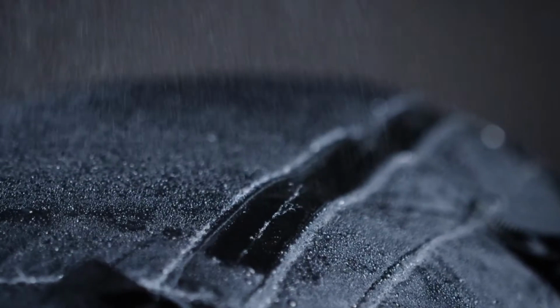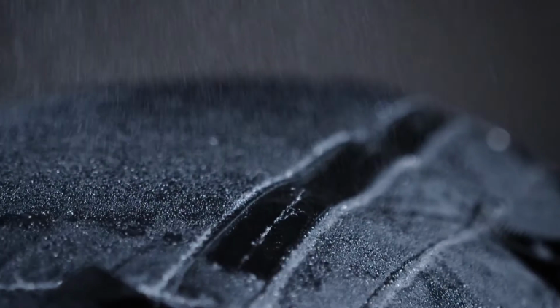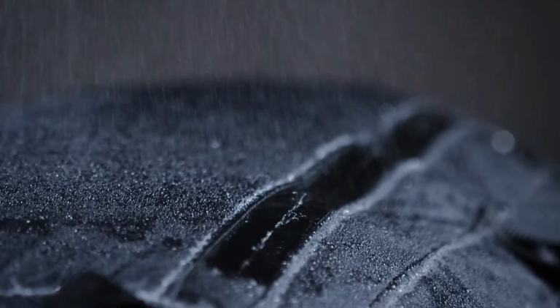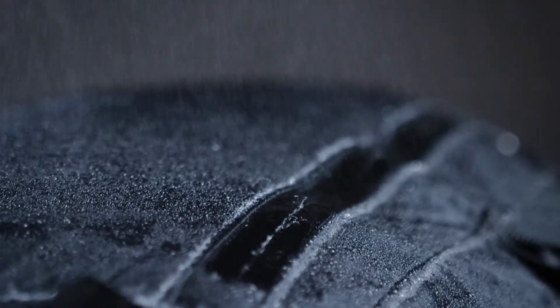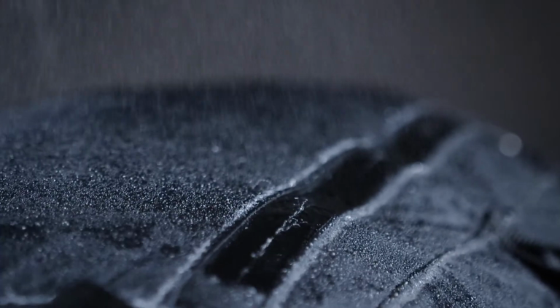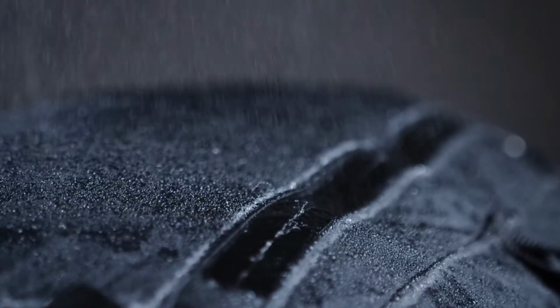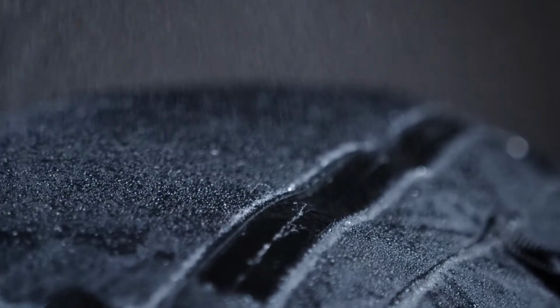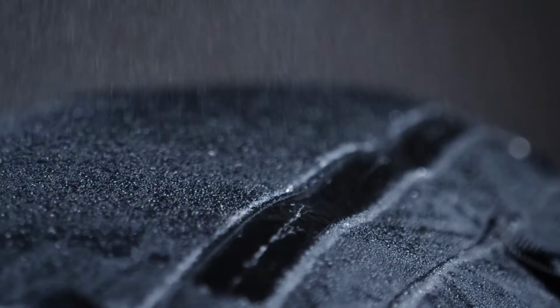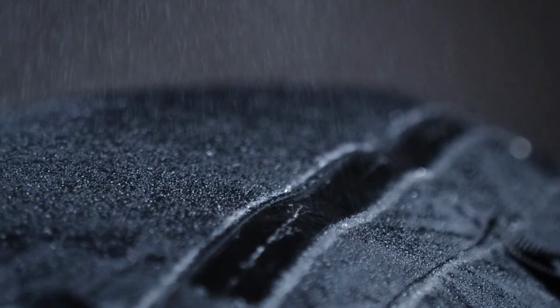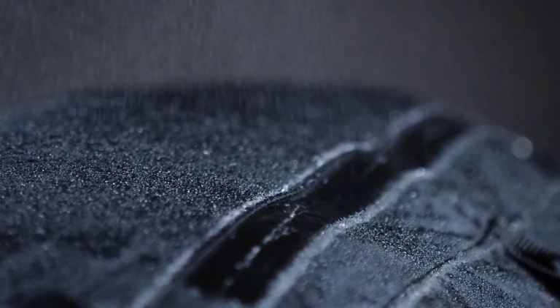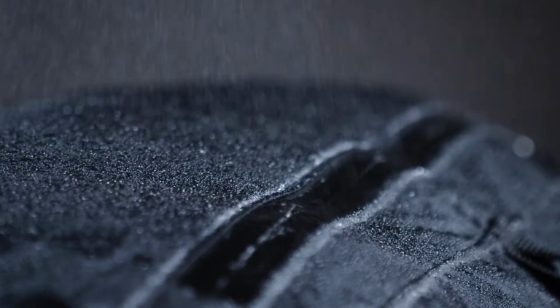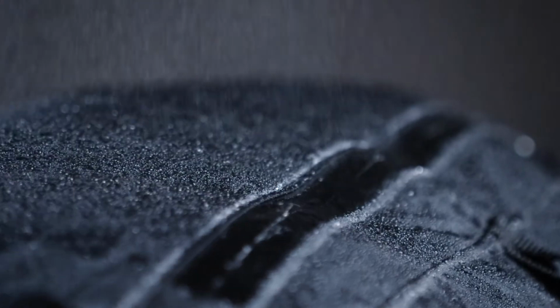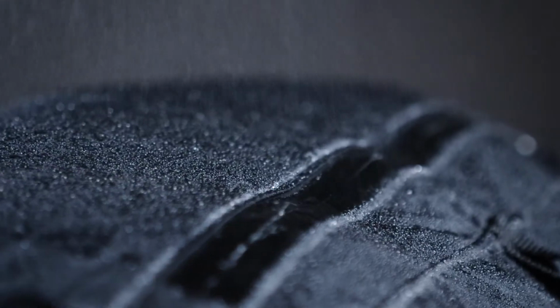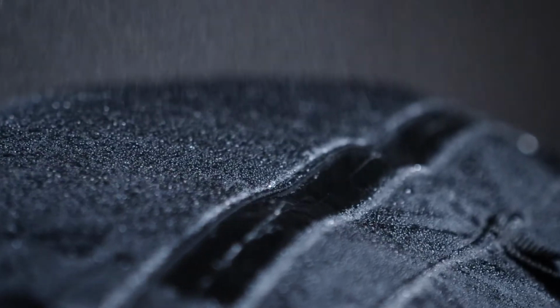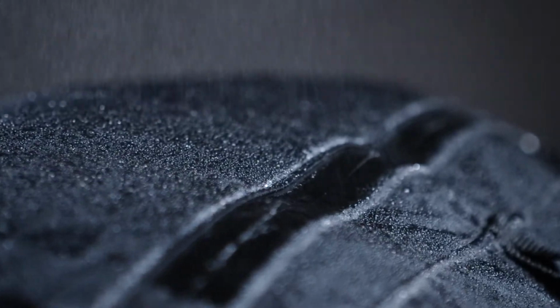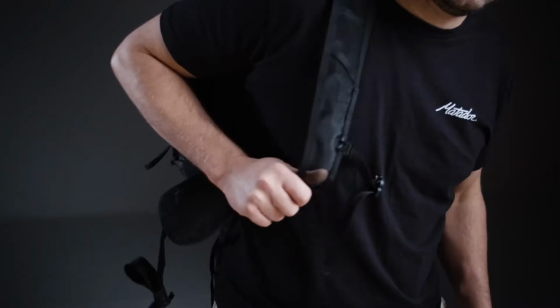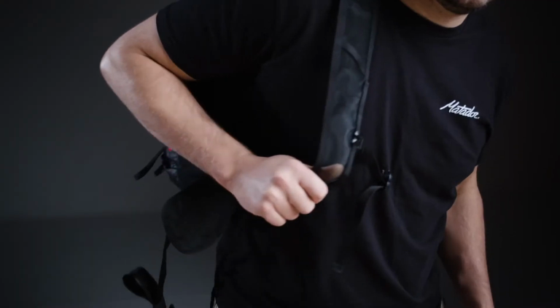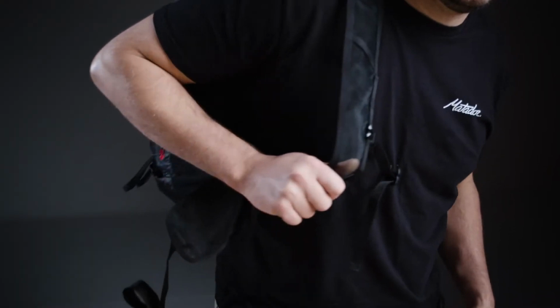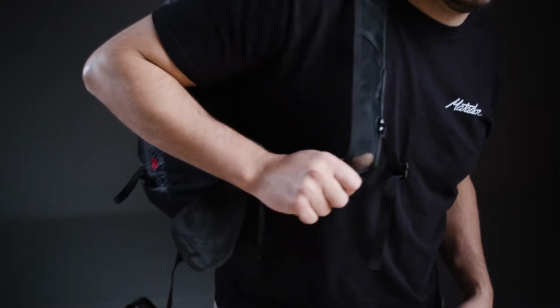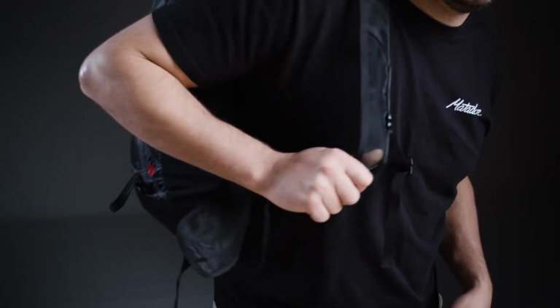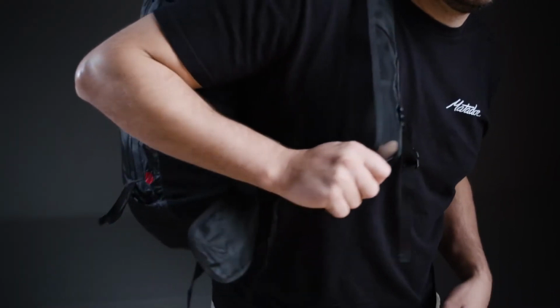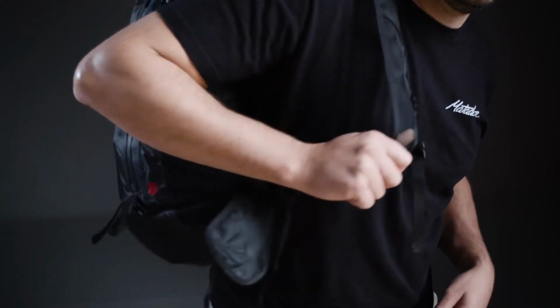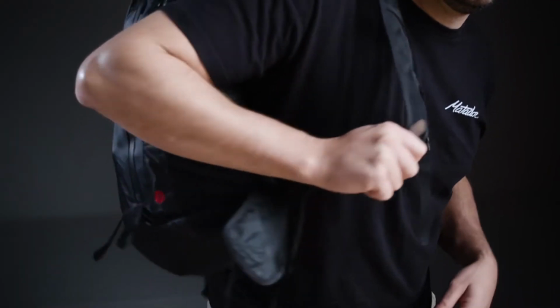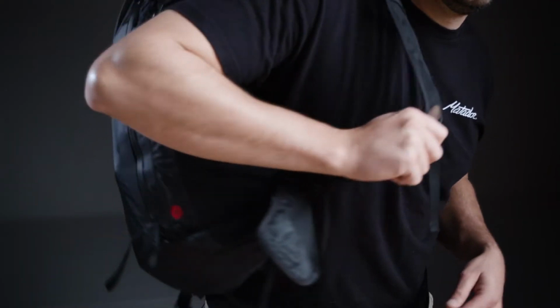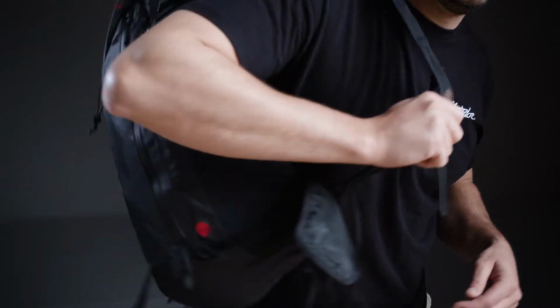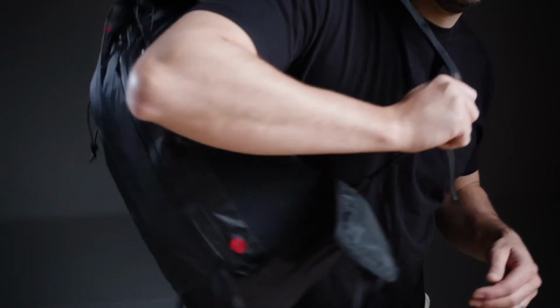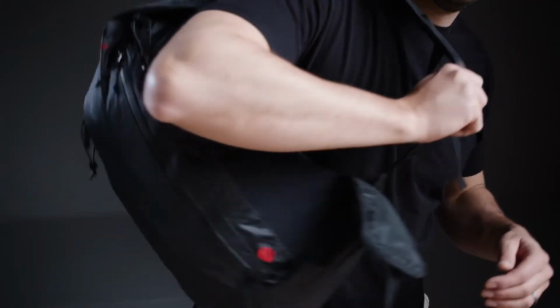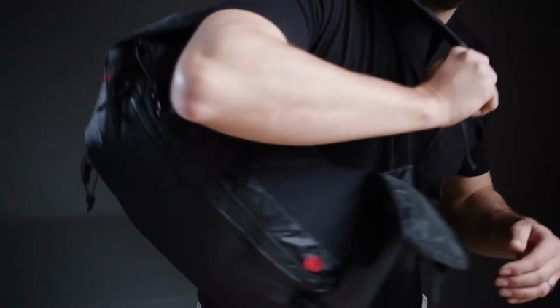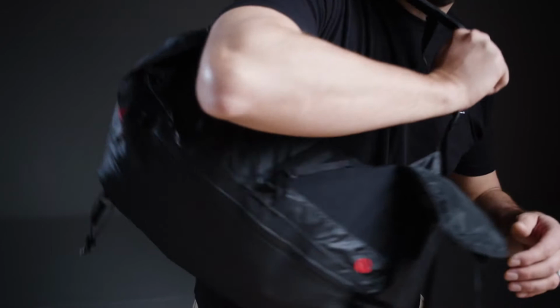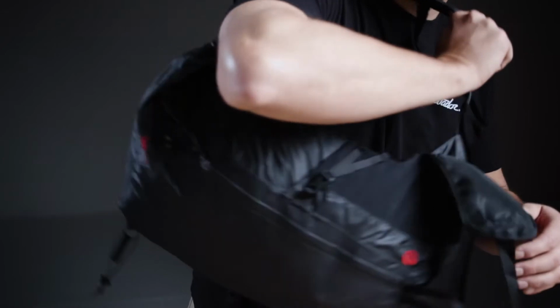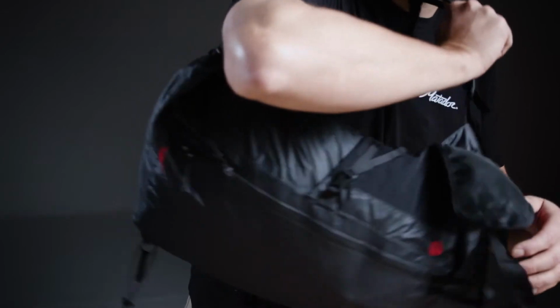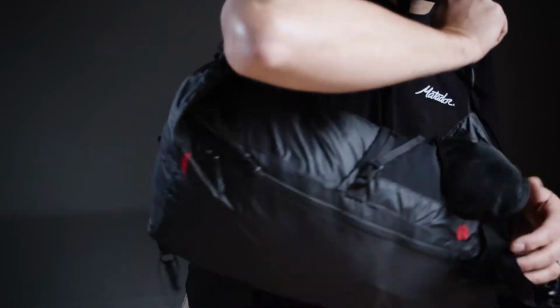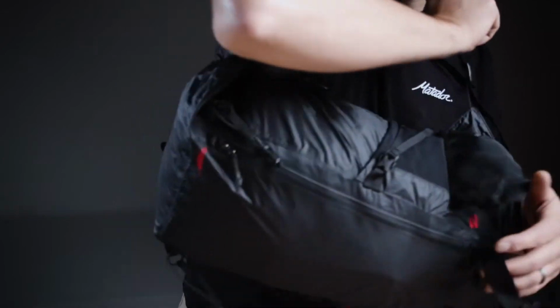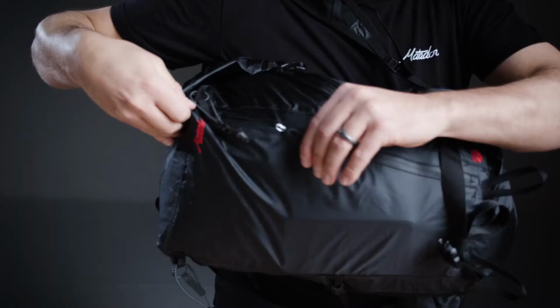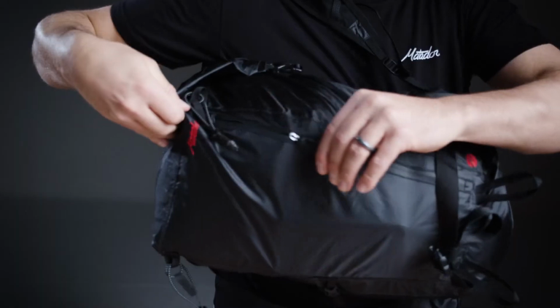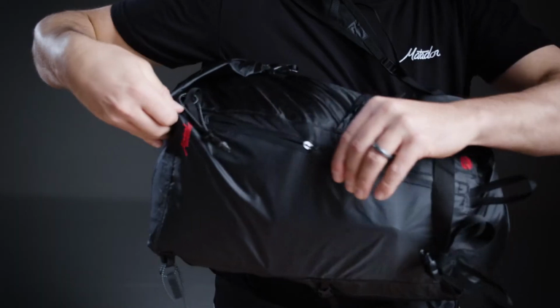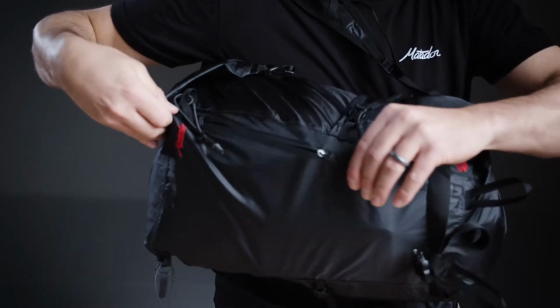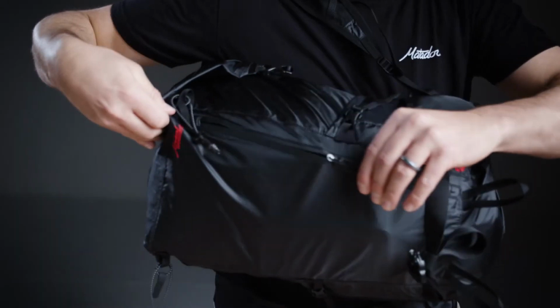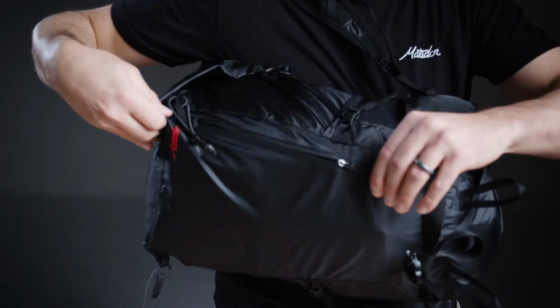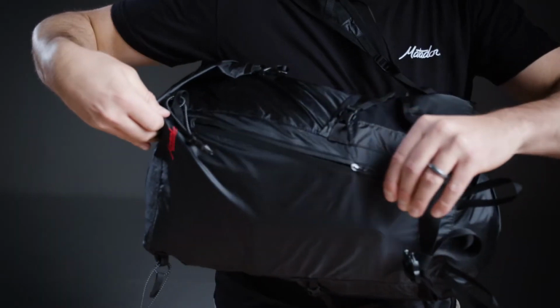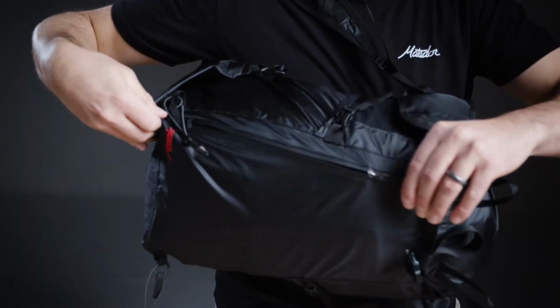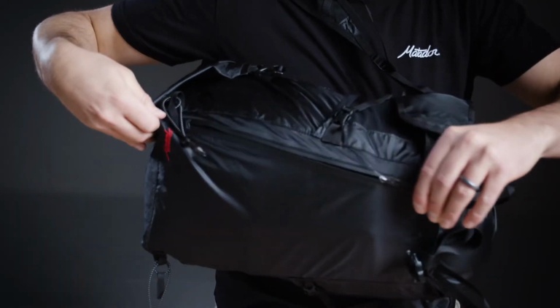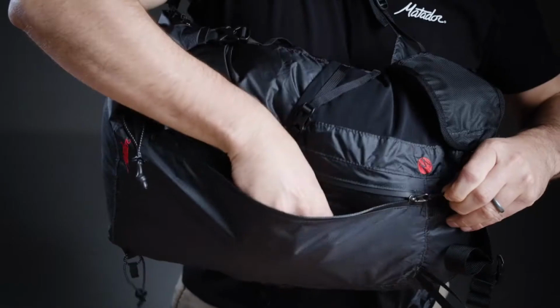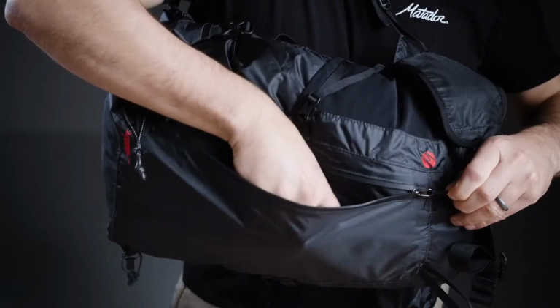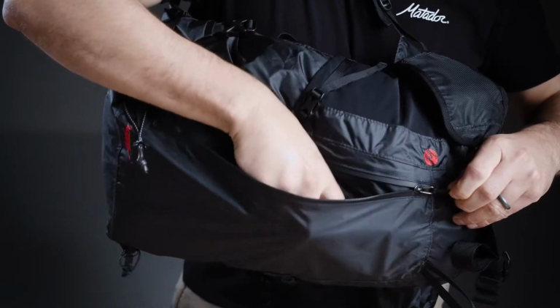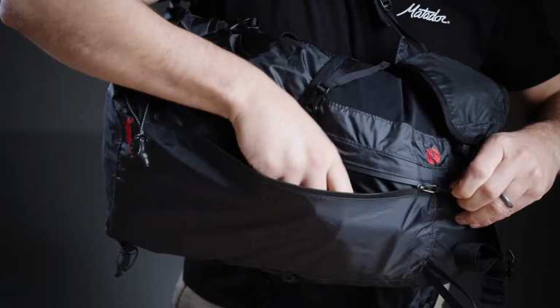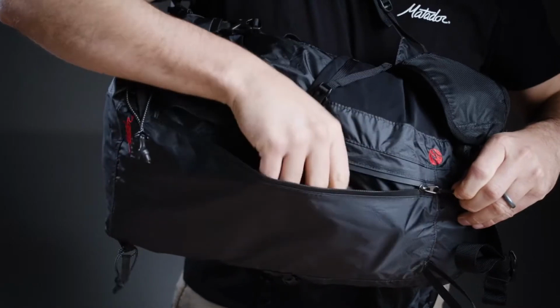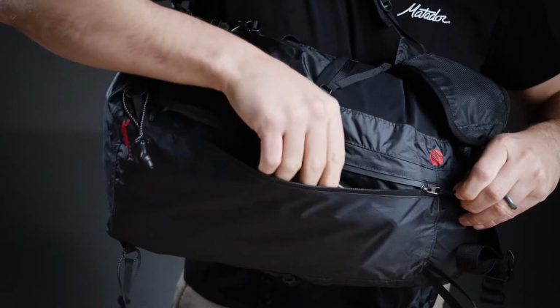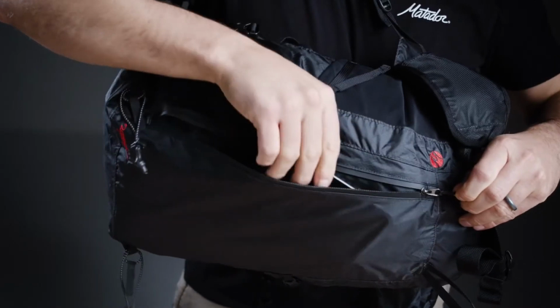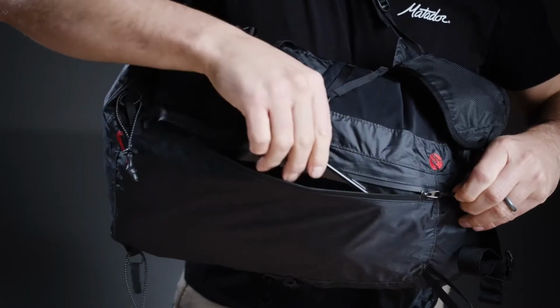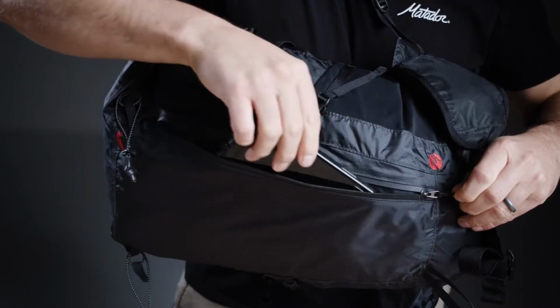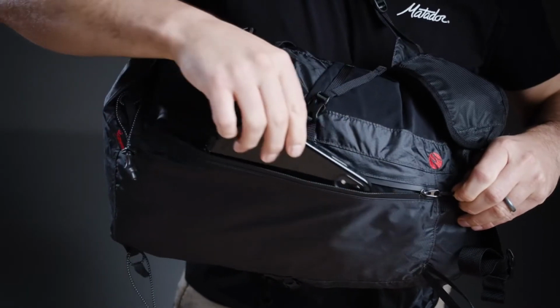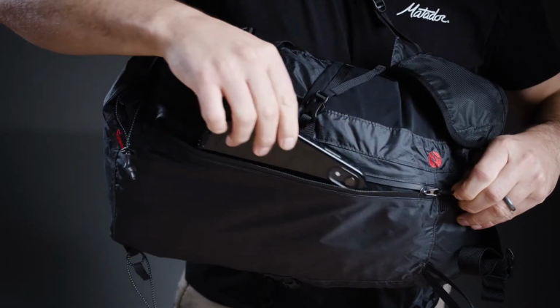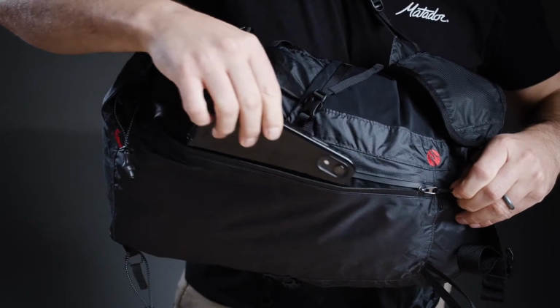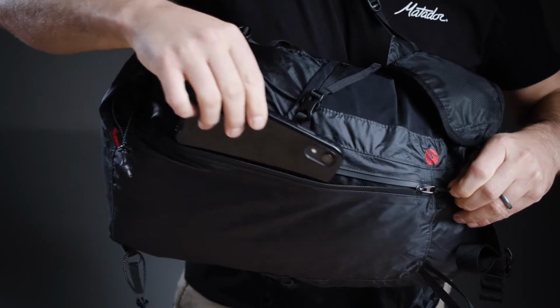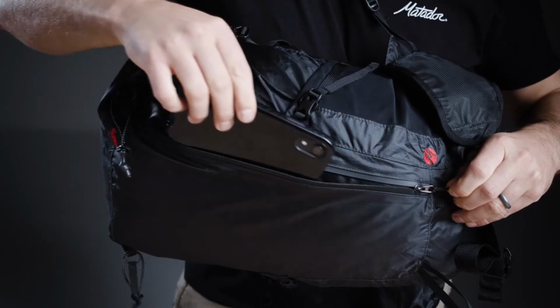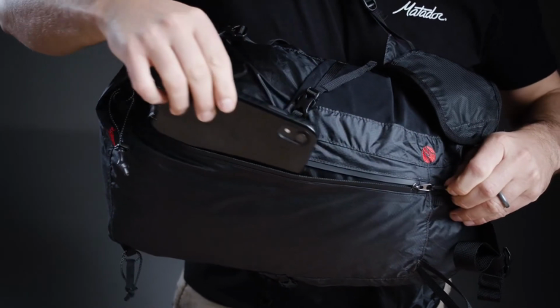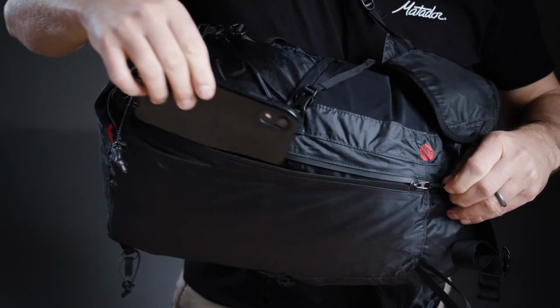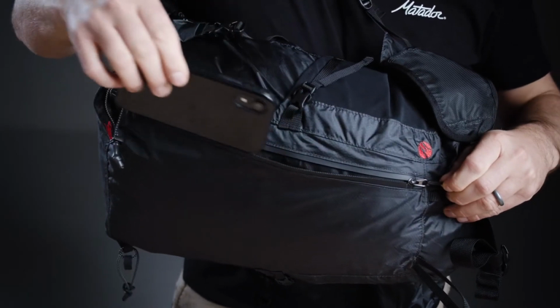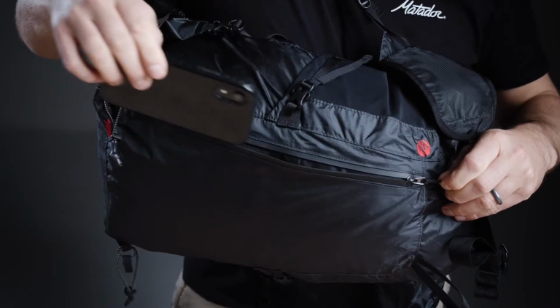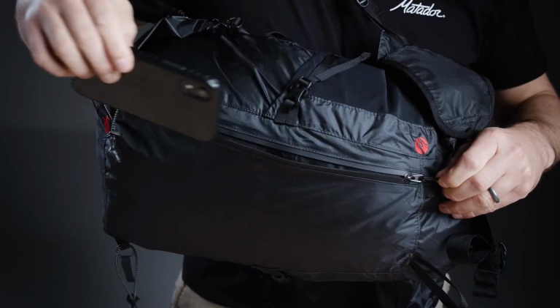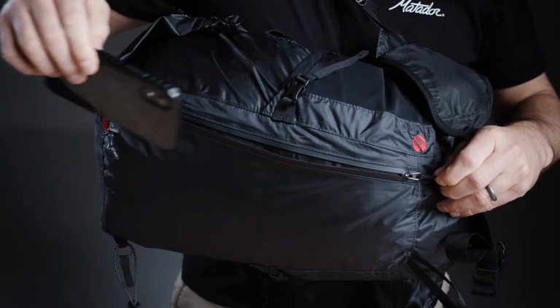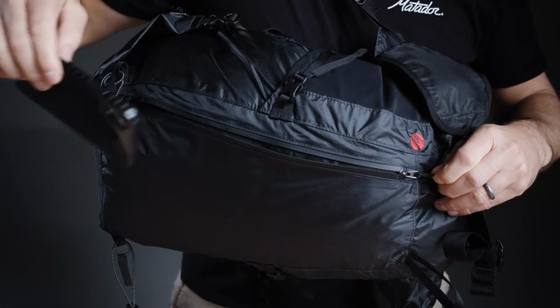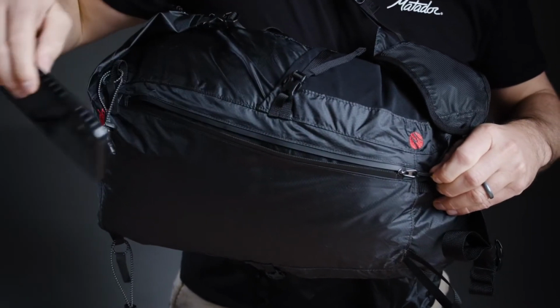A front zippered pocket allows easy access to smaller items and is conveniently placed for accessibility while the pack is still on one shoulder.